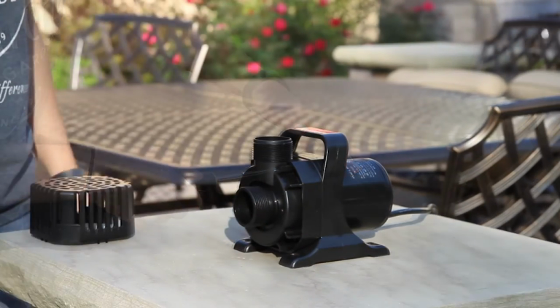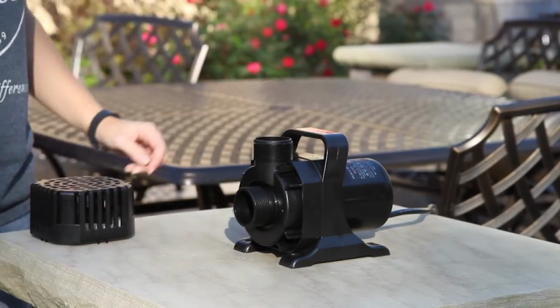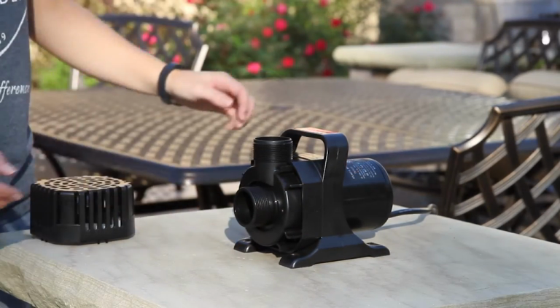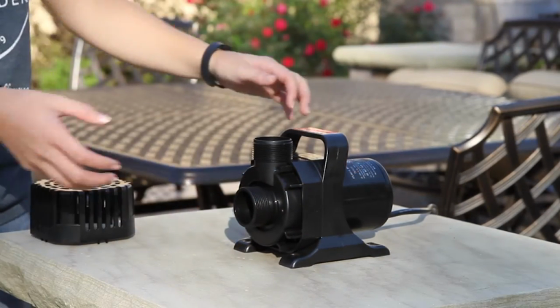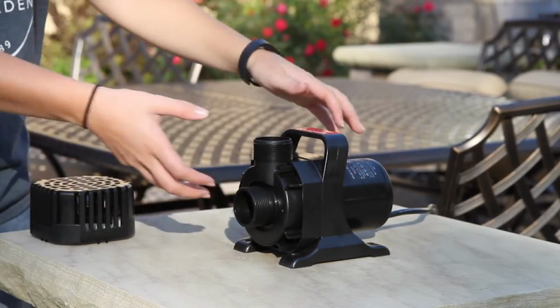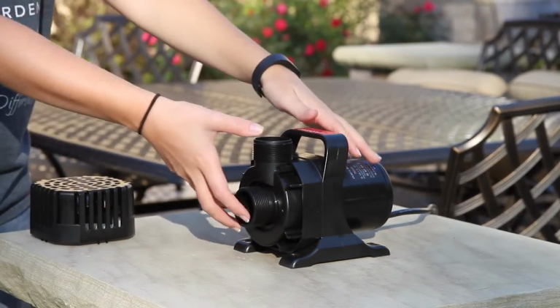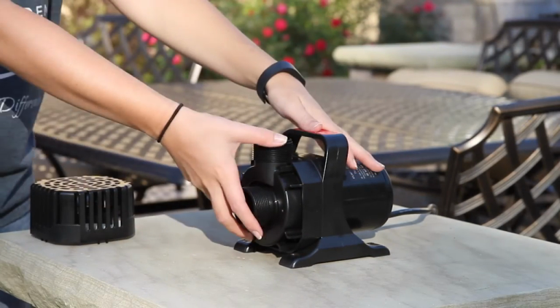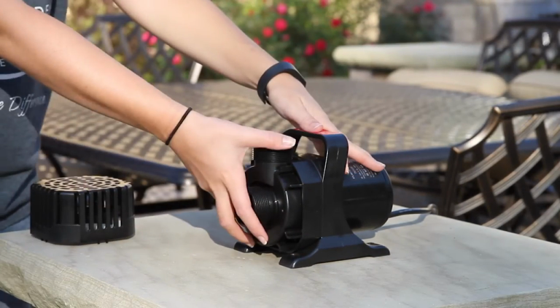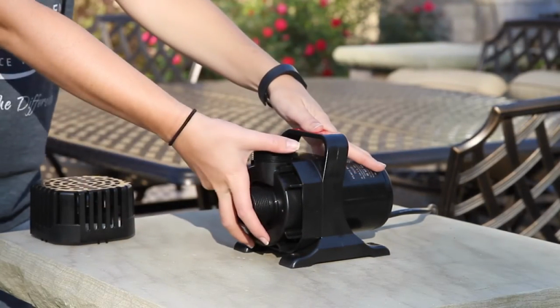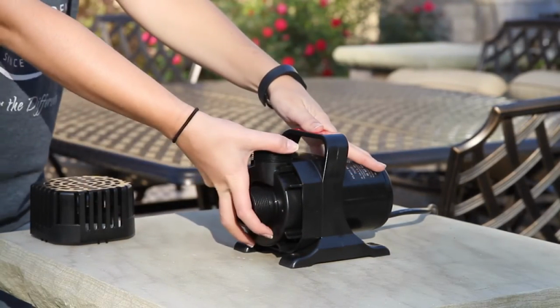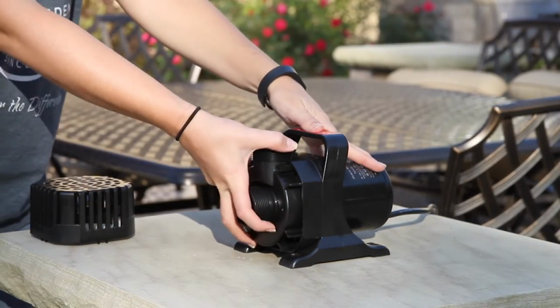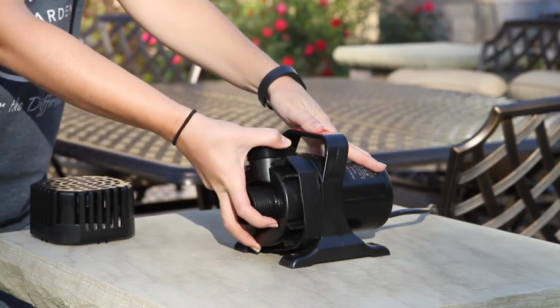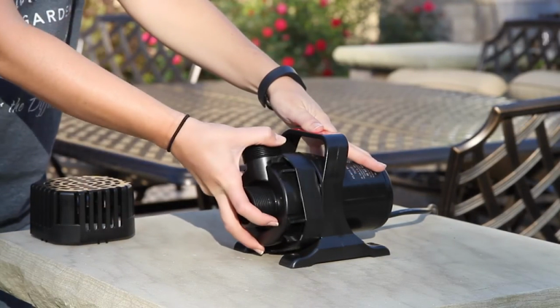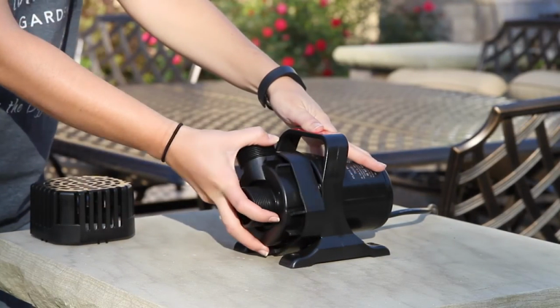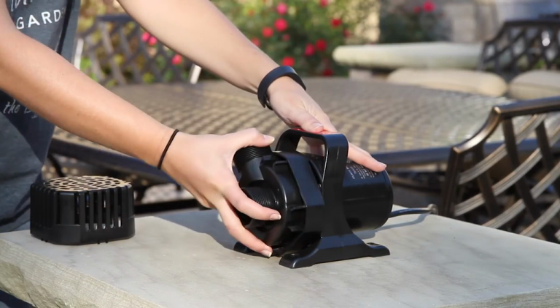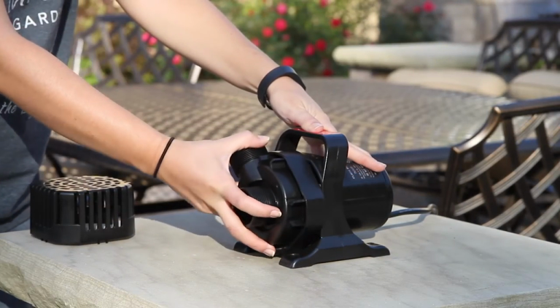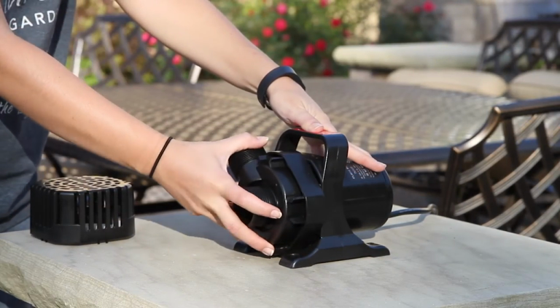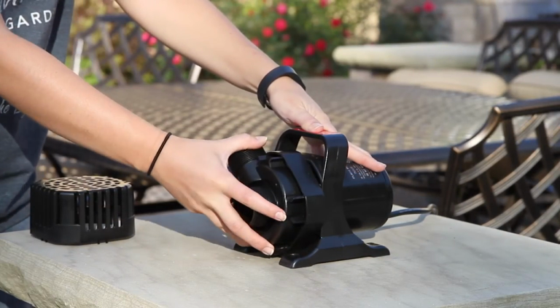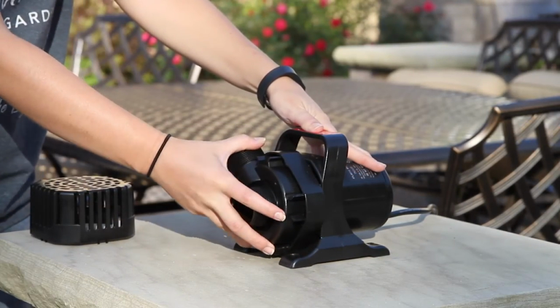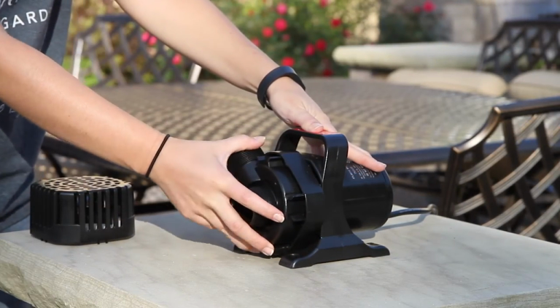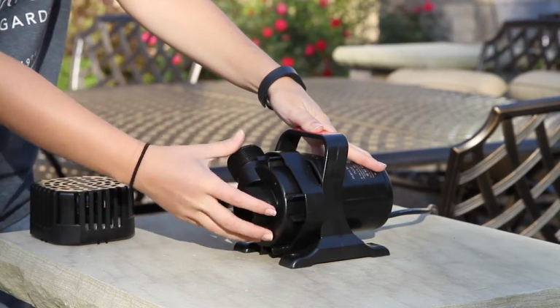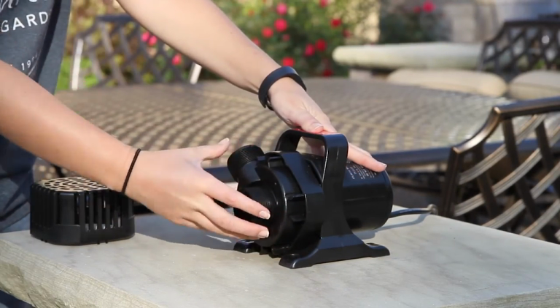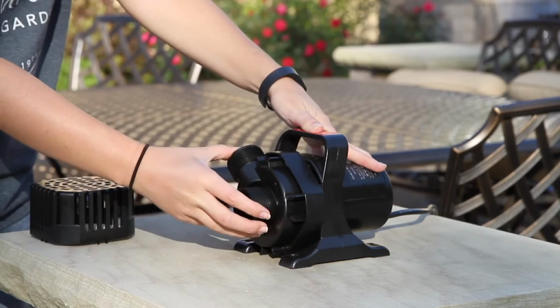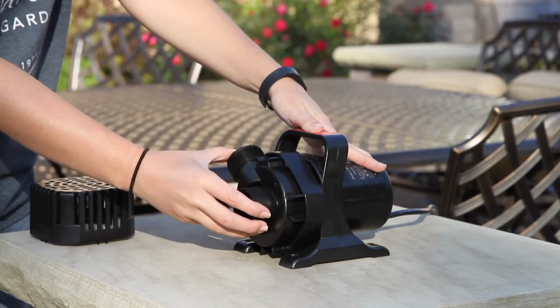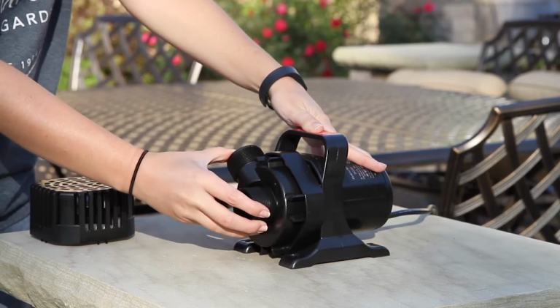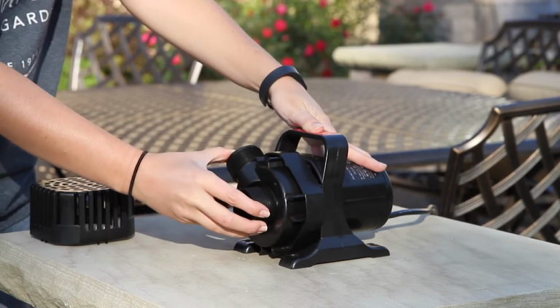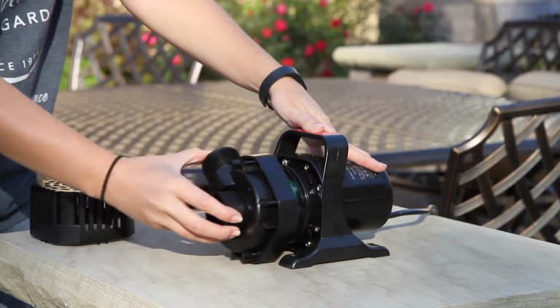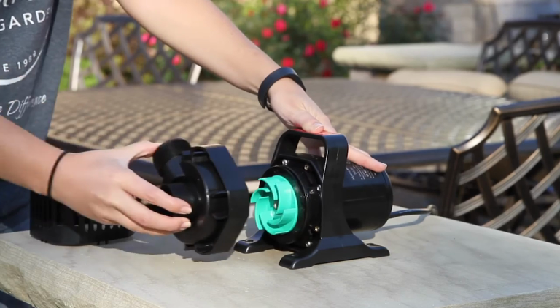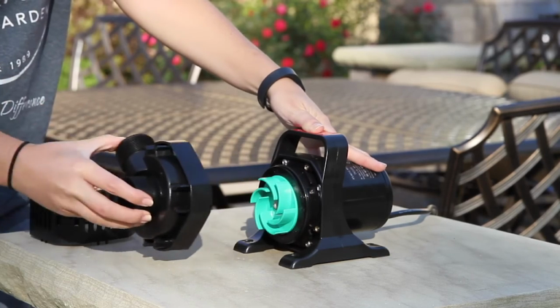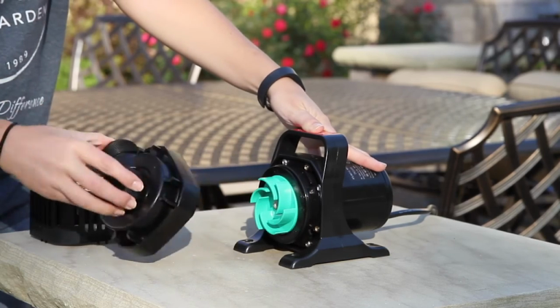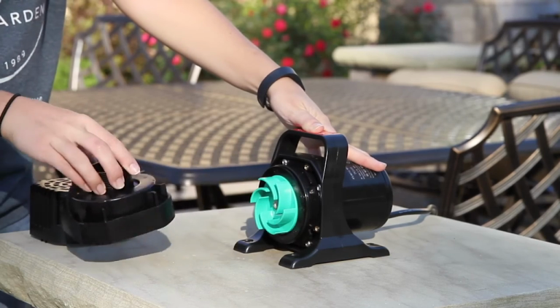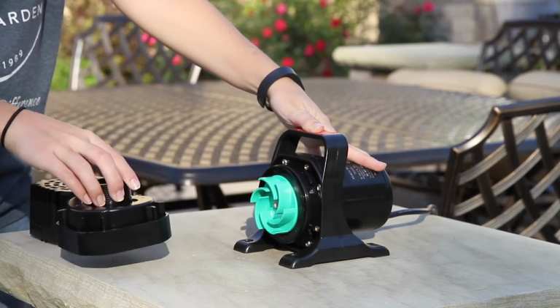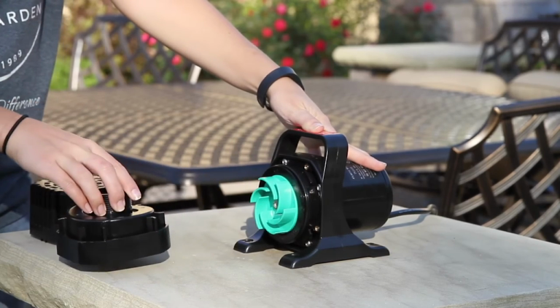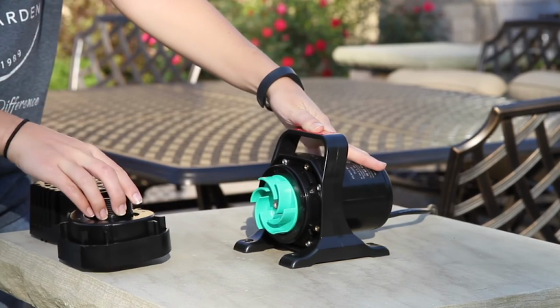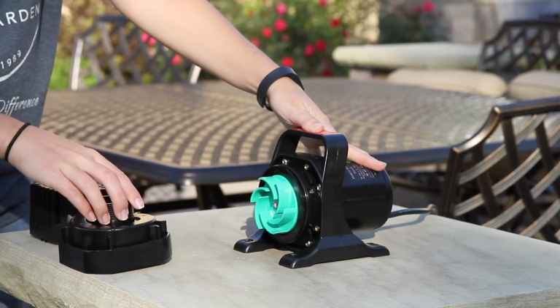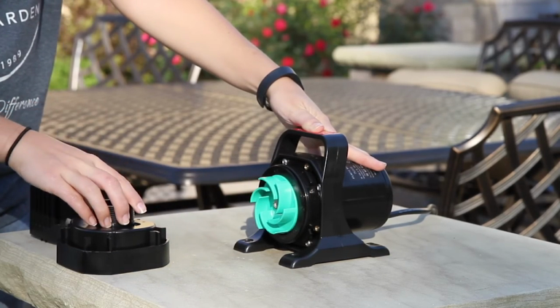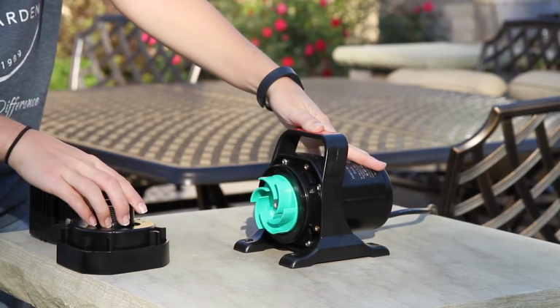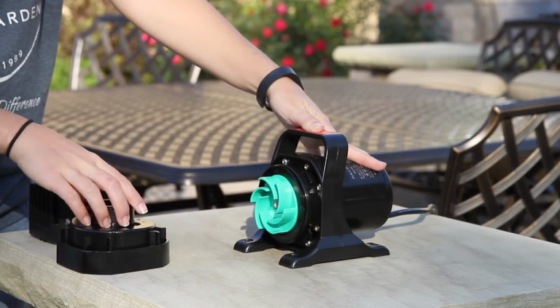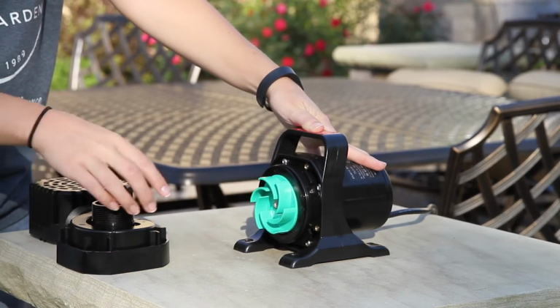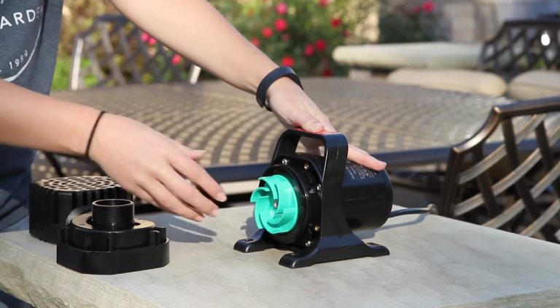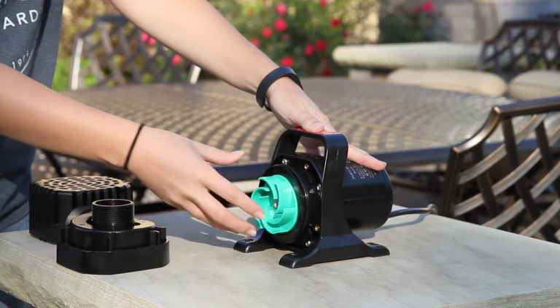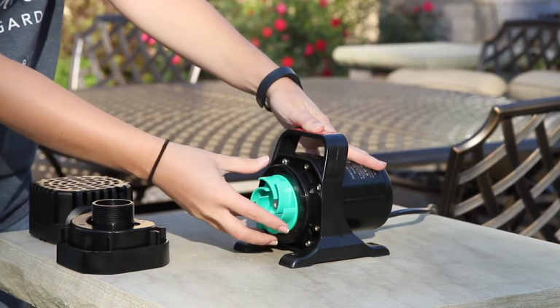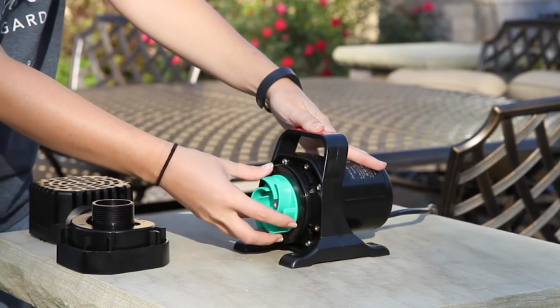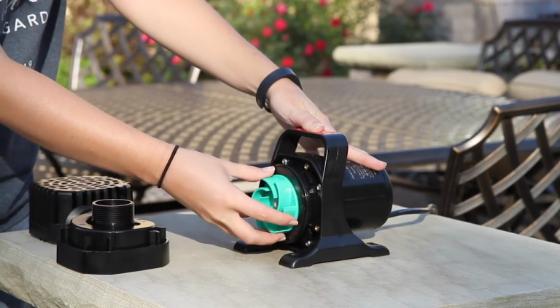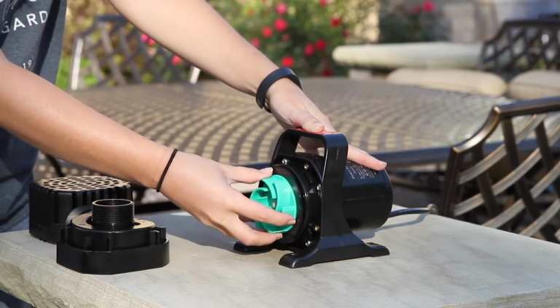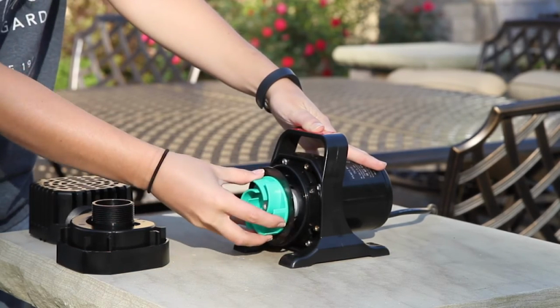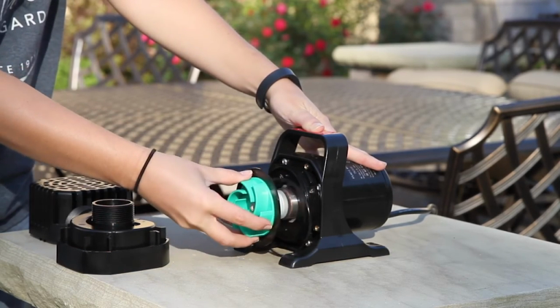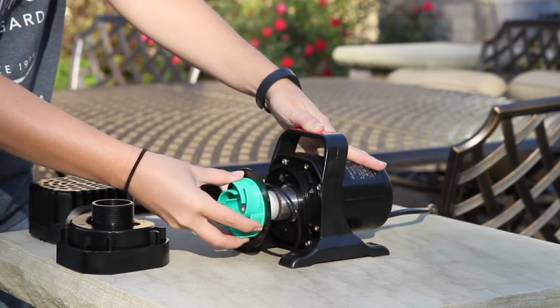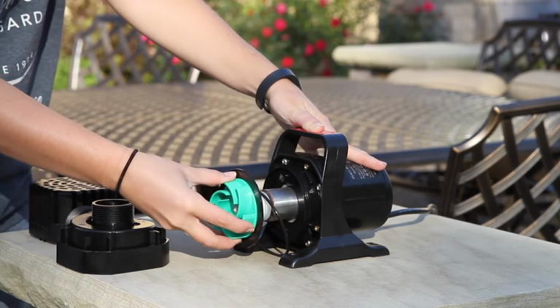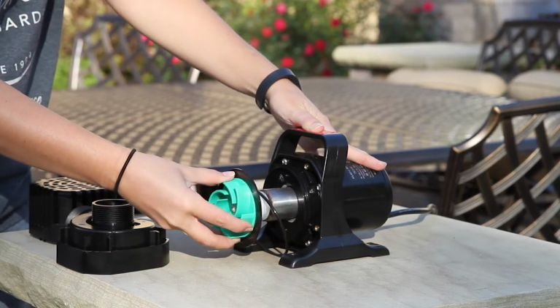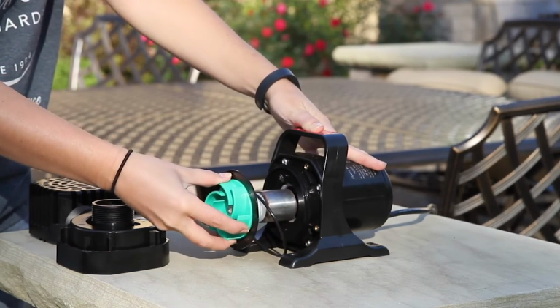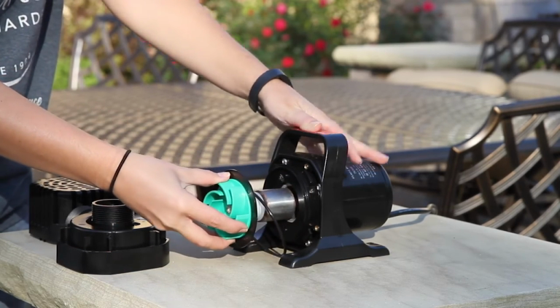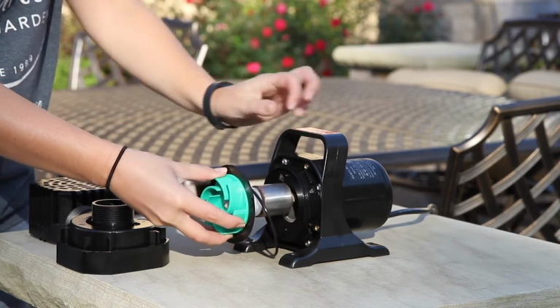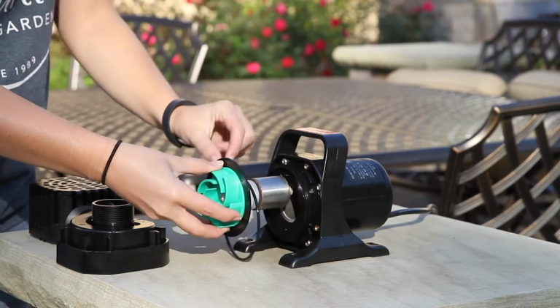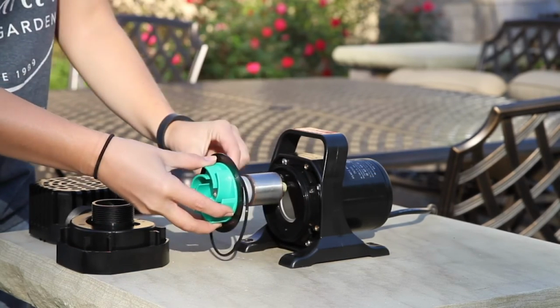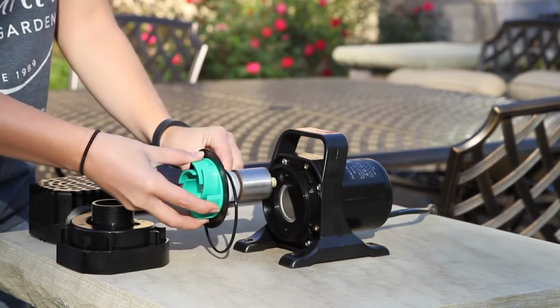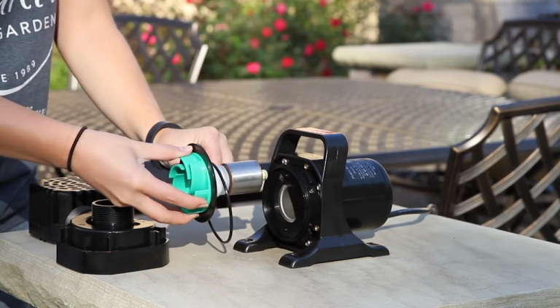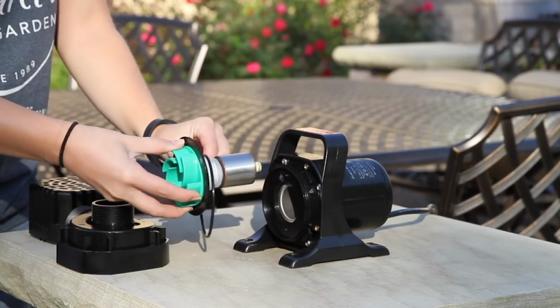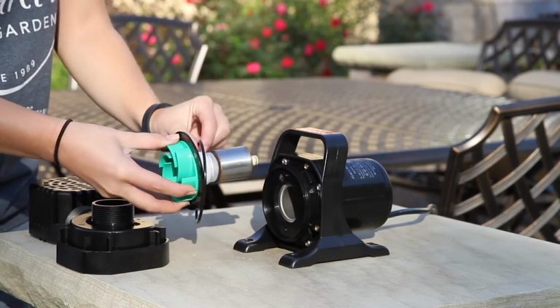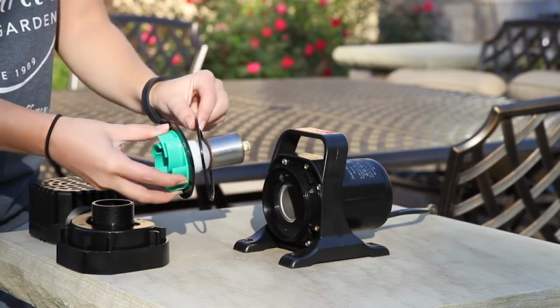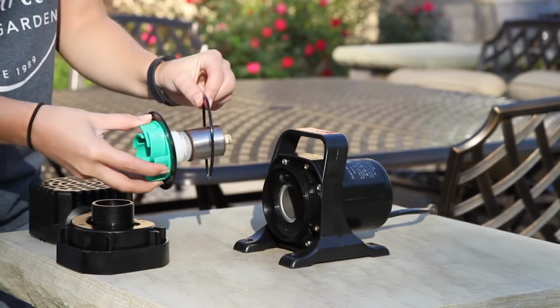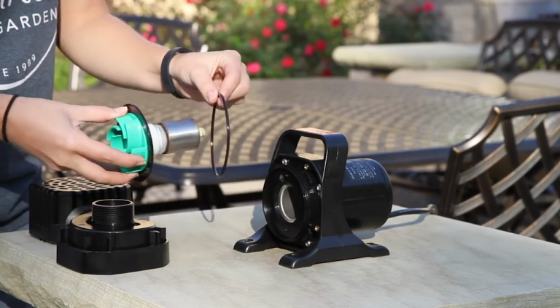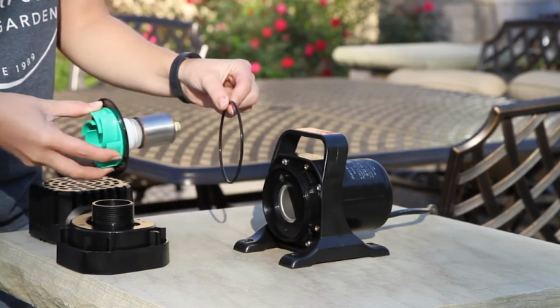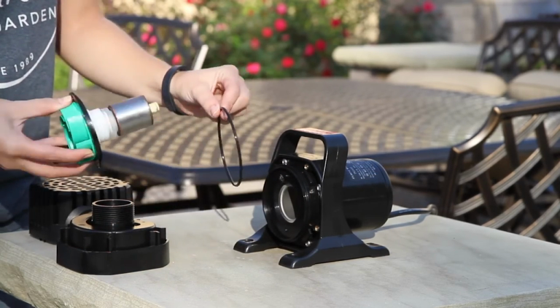Rotate the volute a quarter turn counterclockwise and pull the volute off of the pump body. Remove the rotor and o-ring.